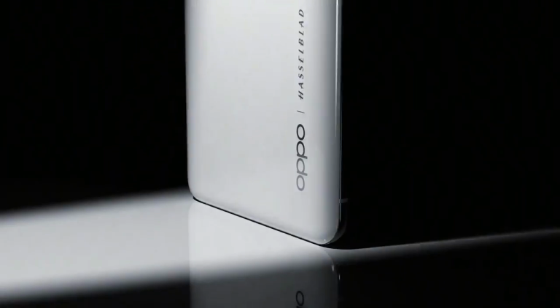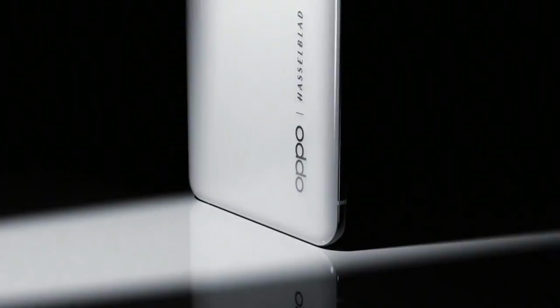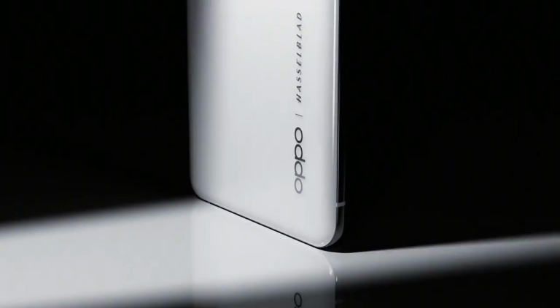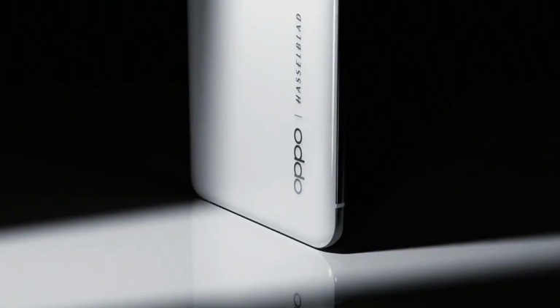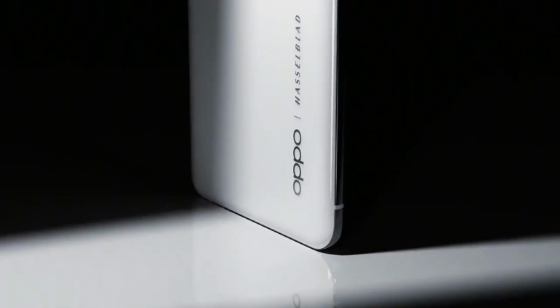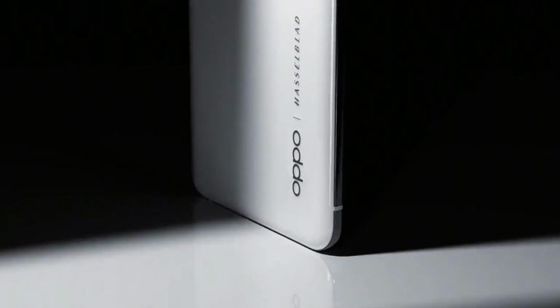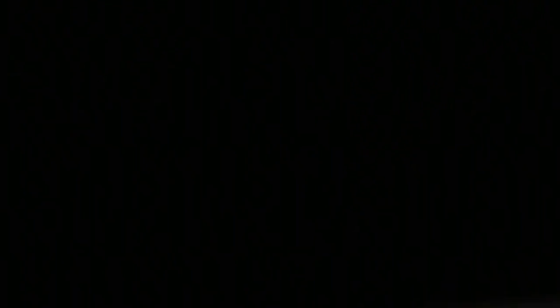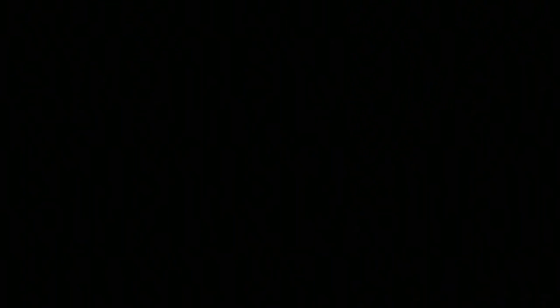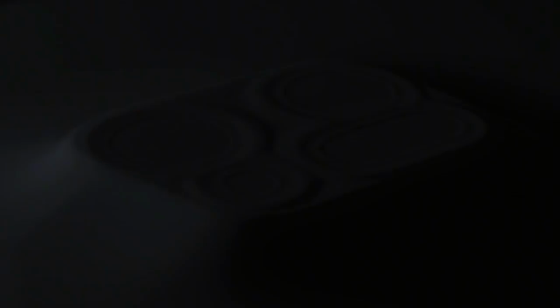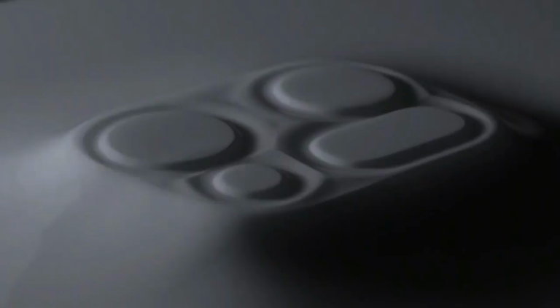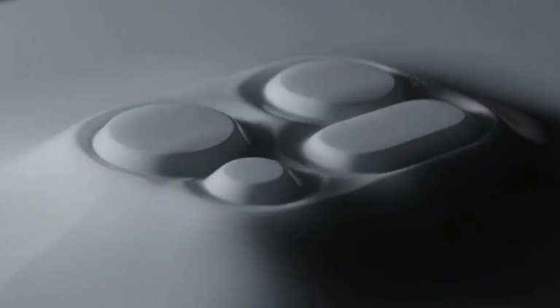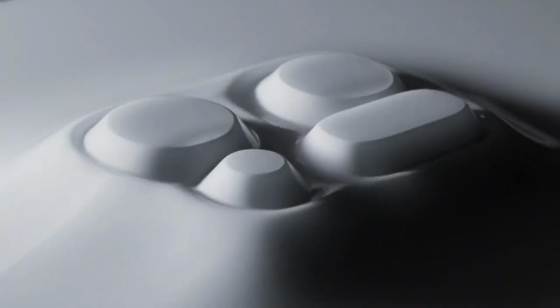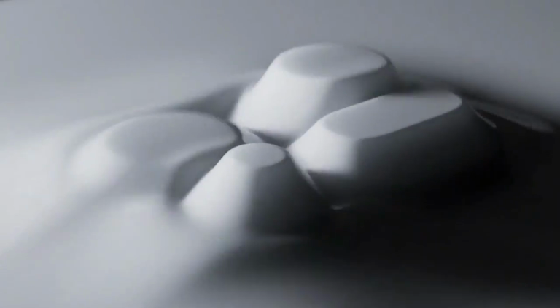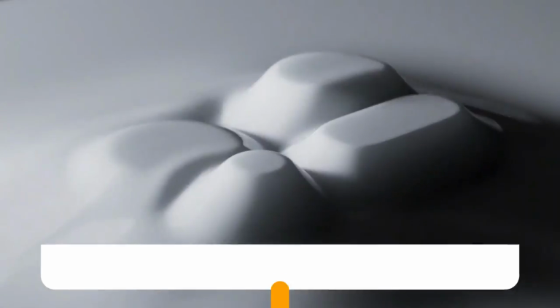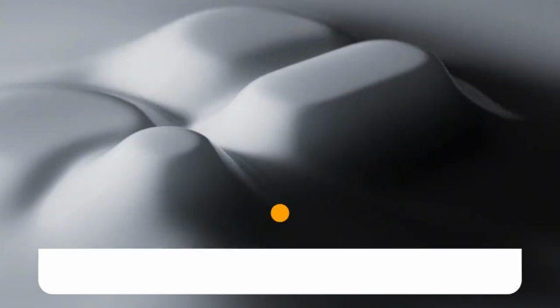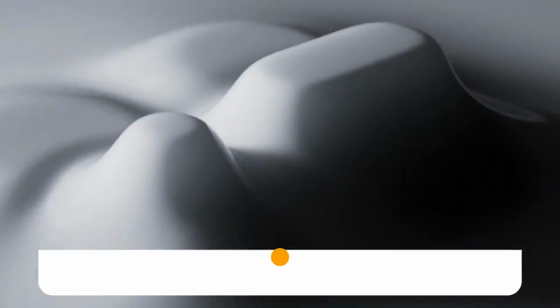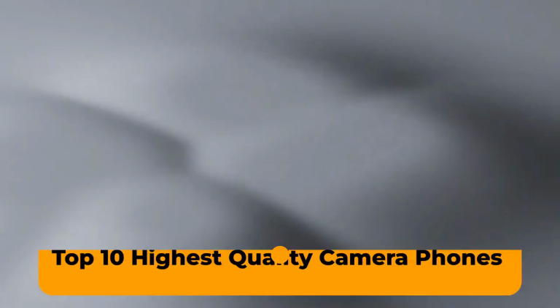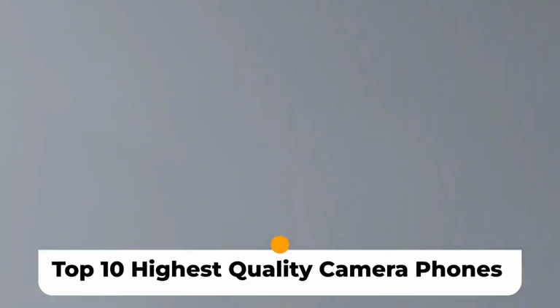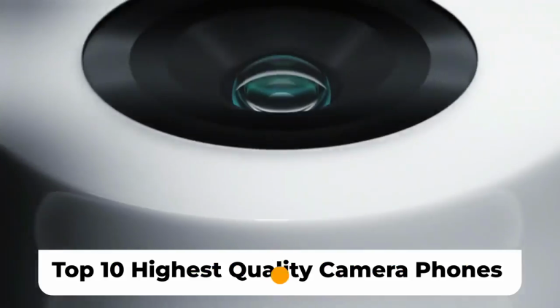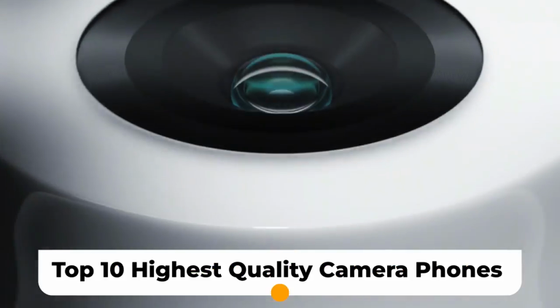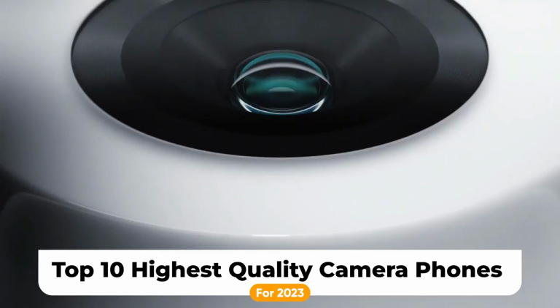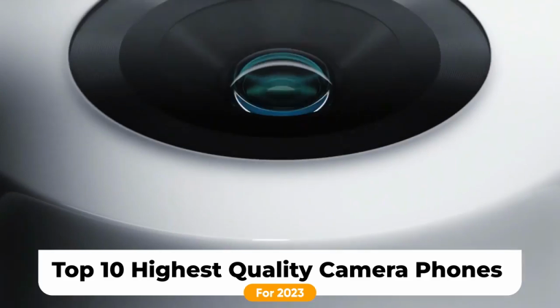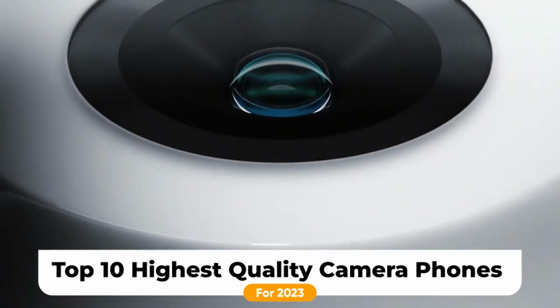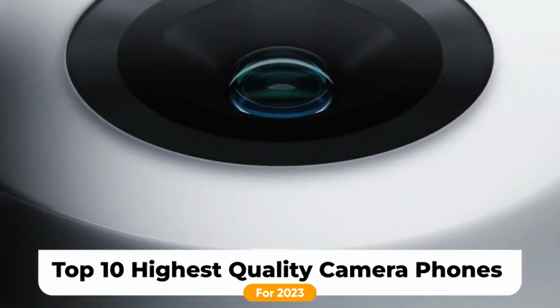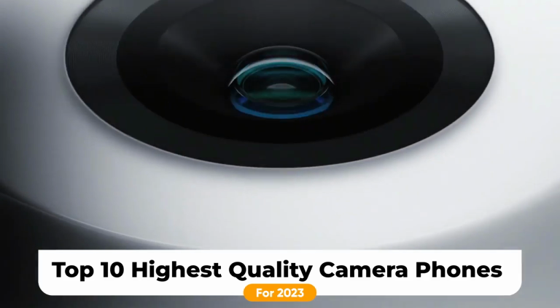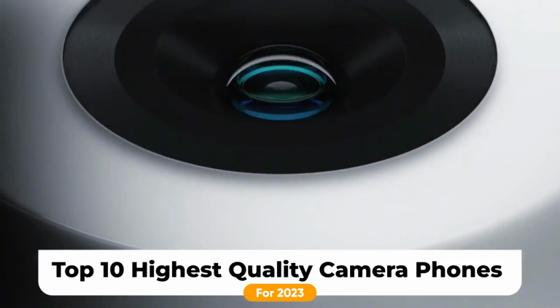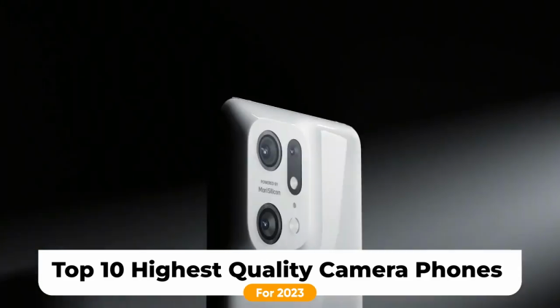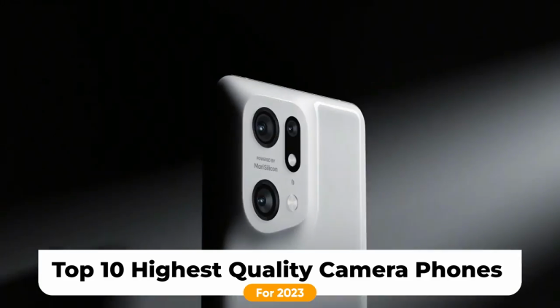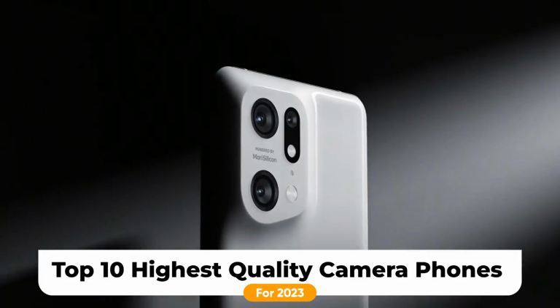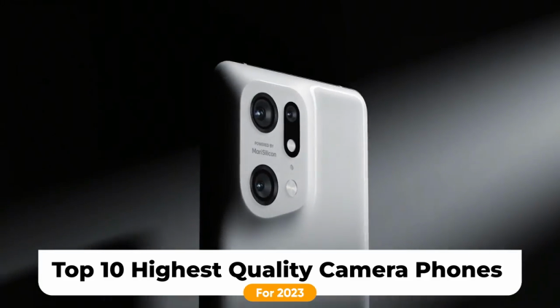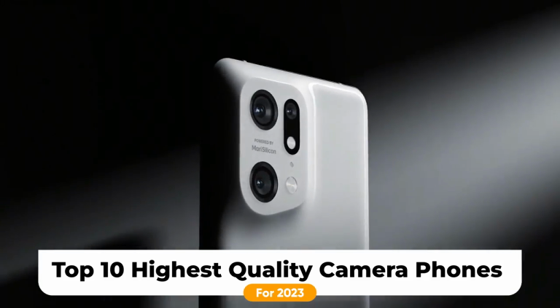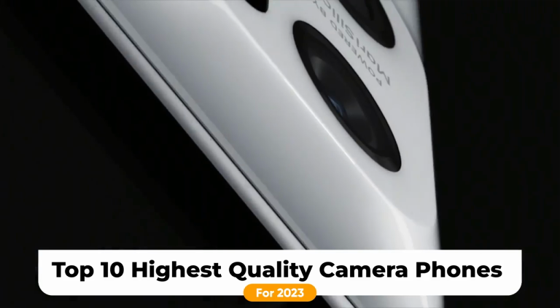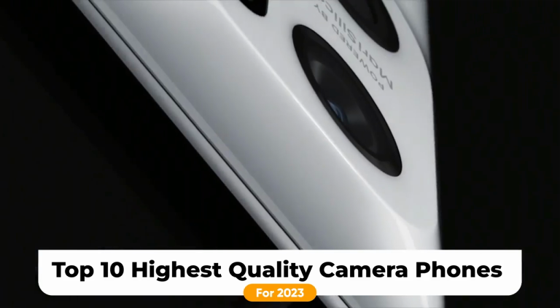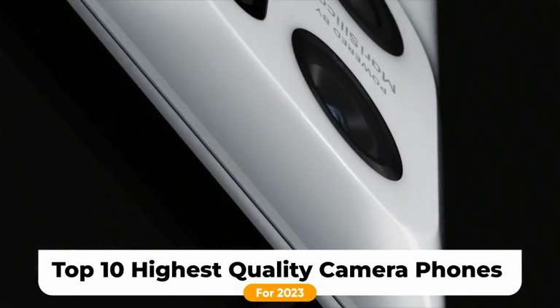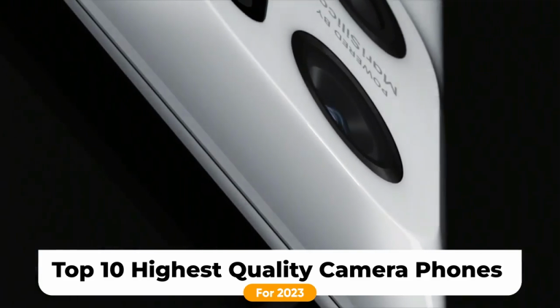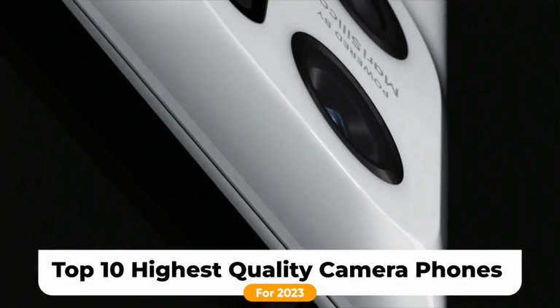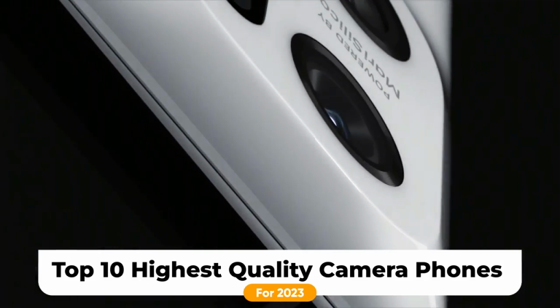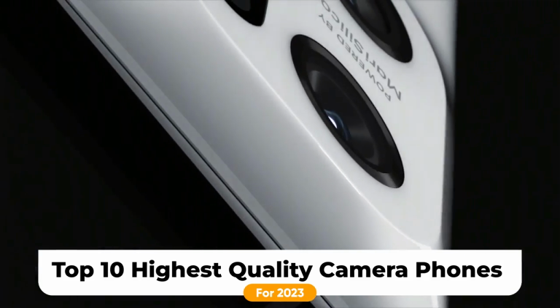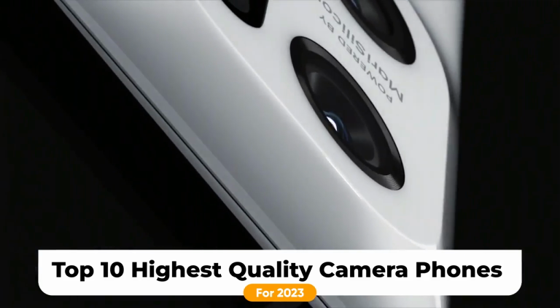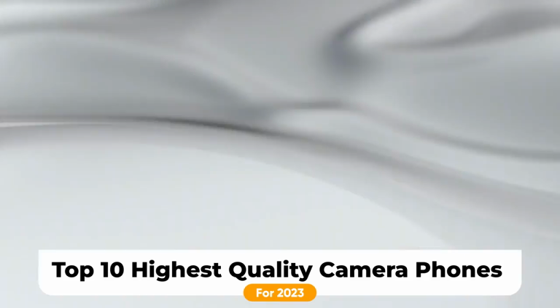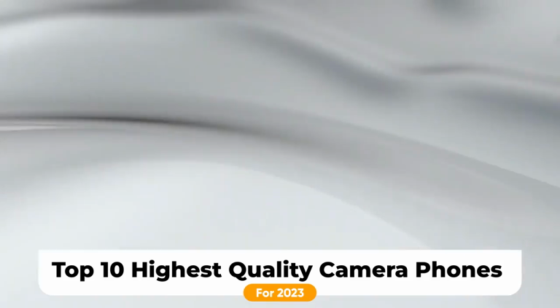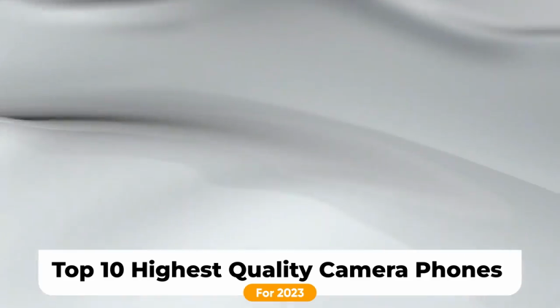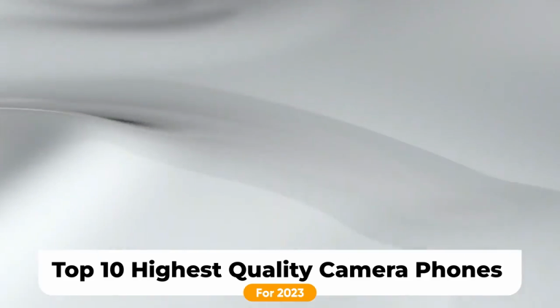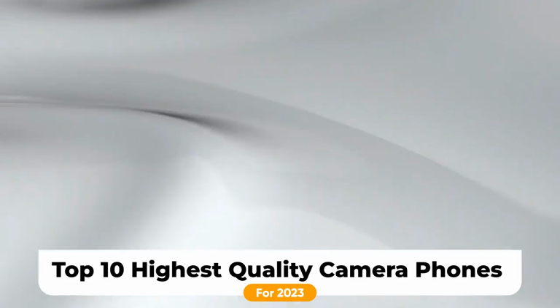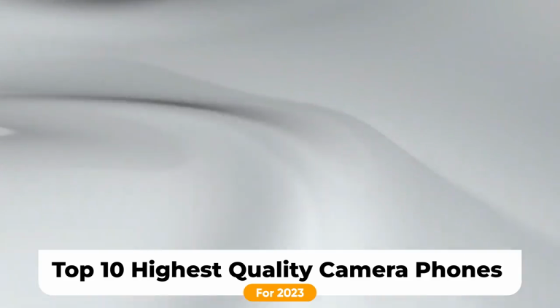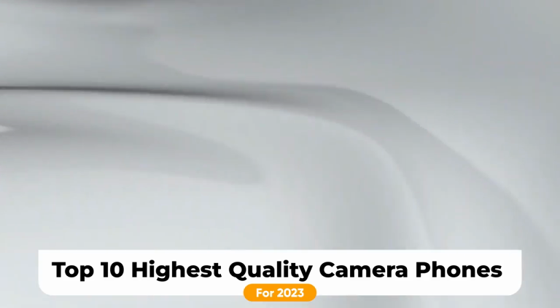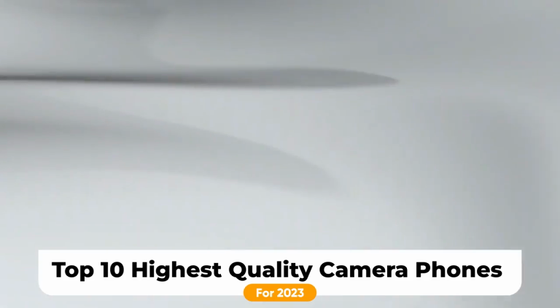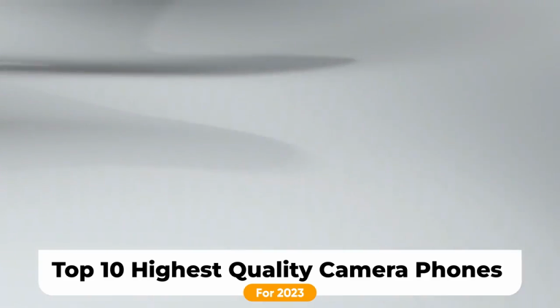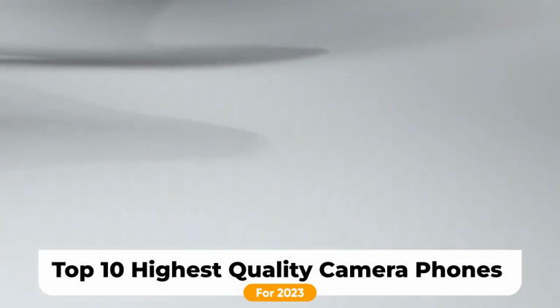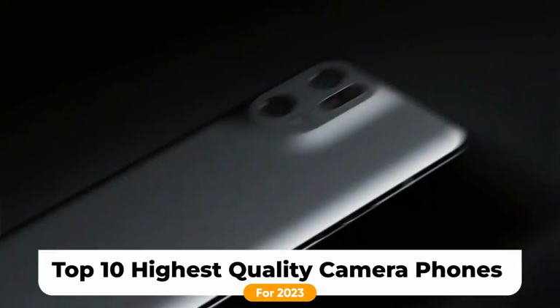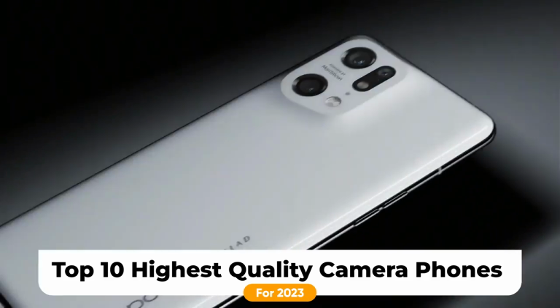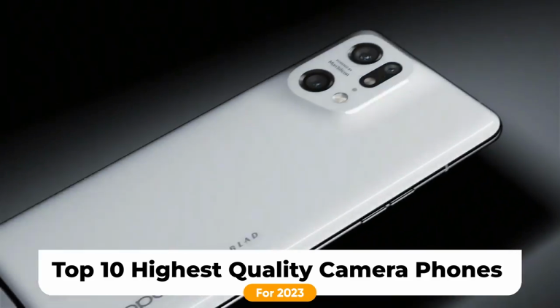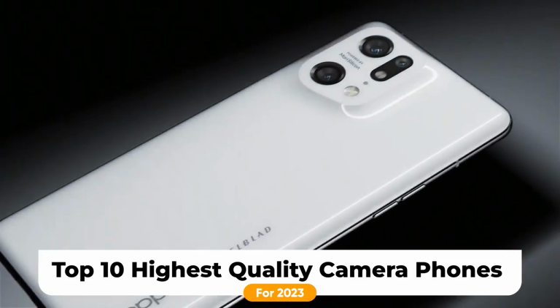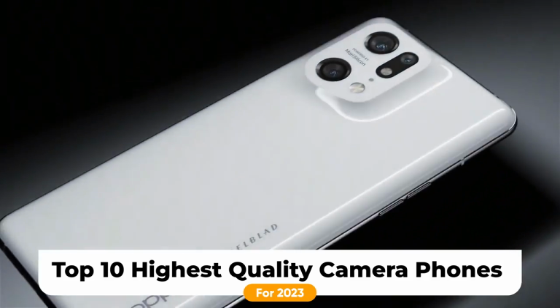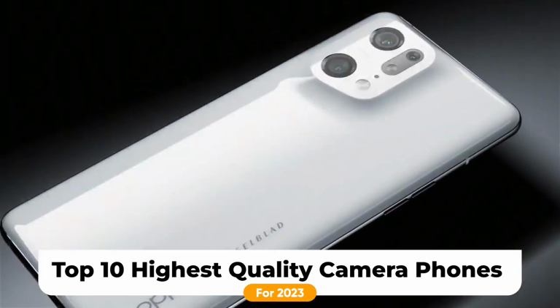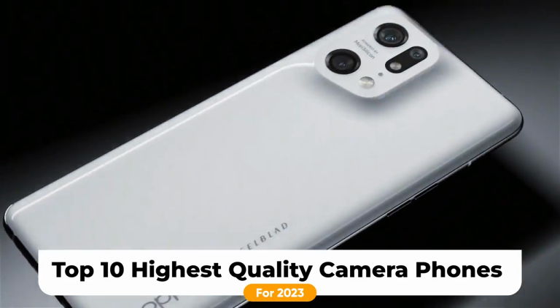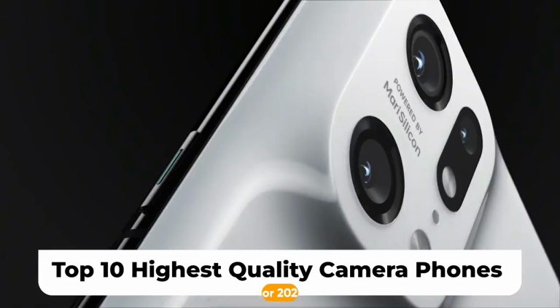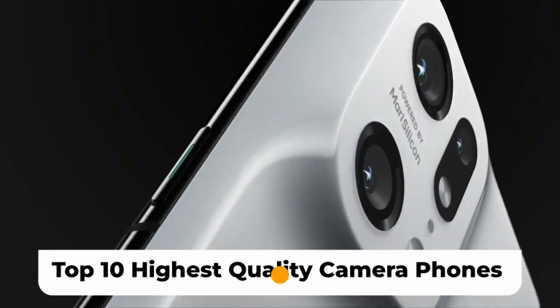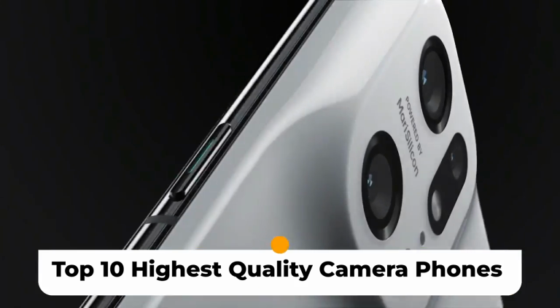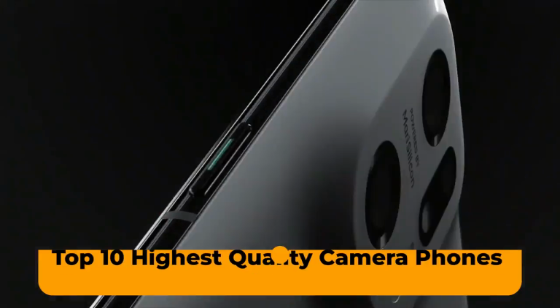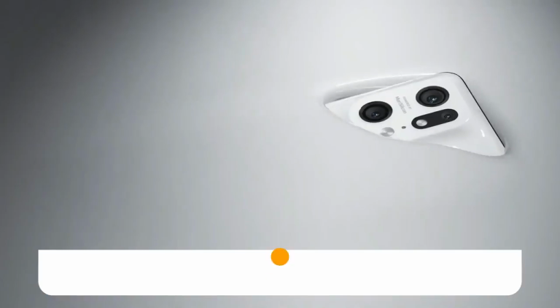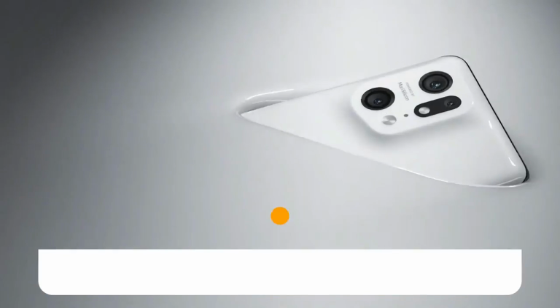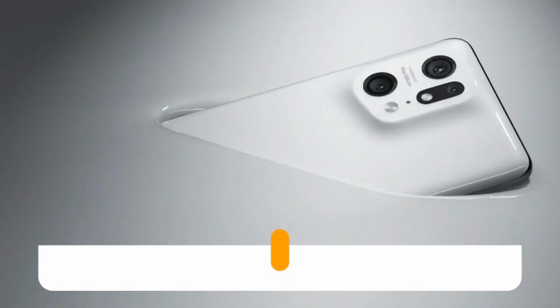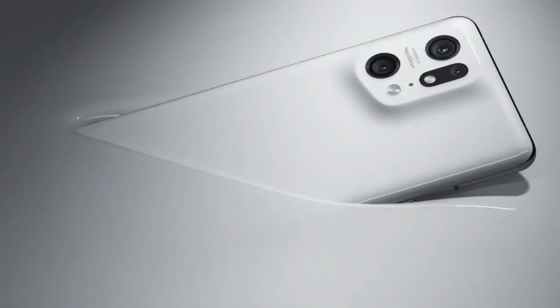So in this video, we will discuss the Top 10 Highest Quality Camera Phones in 2023. Let's start.